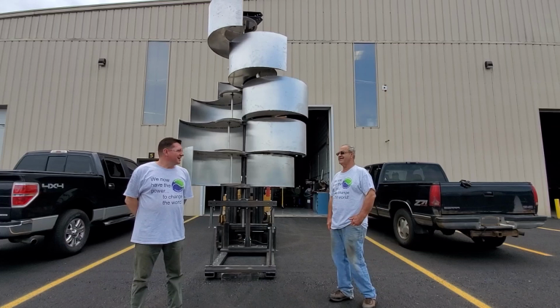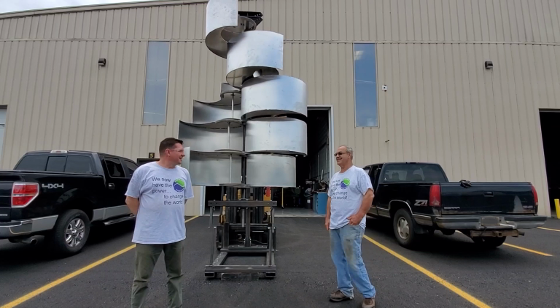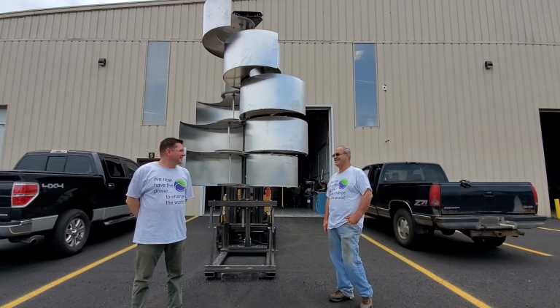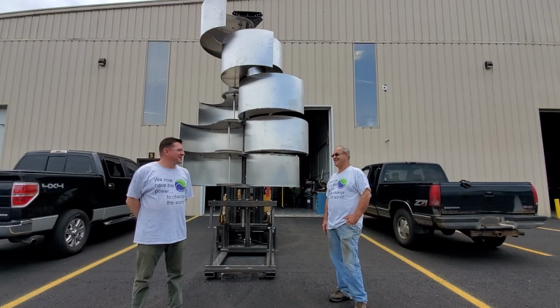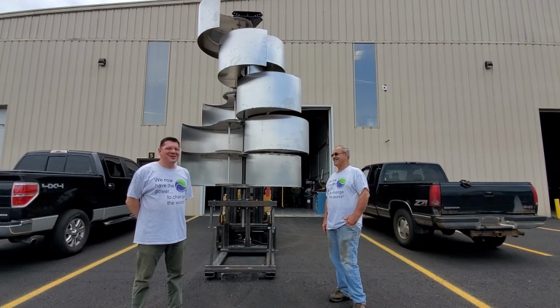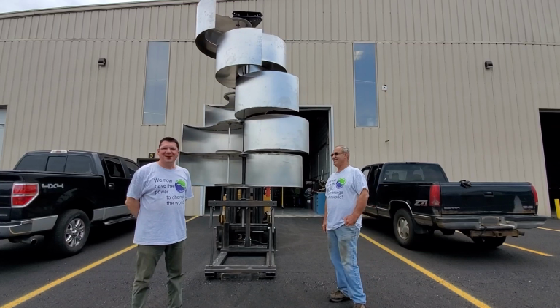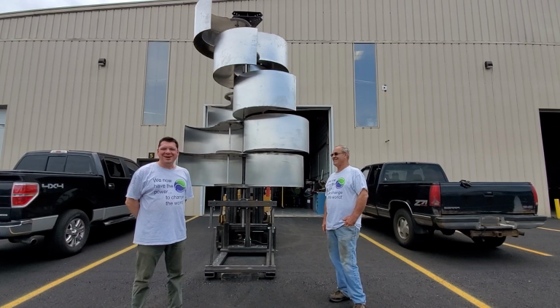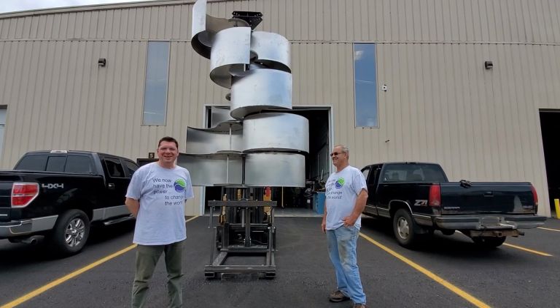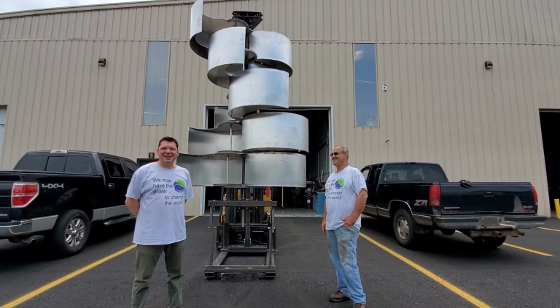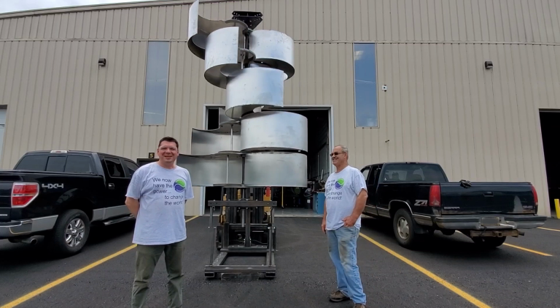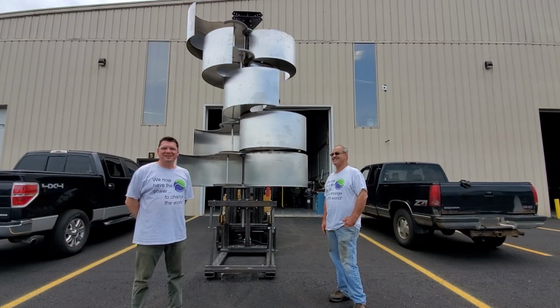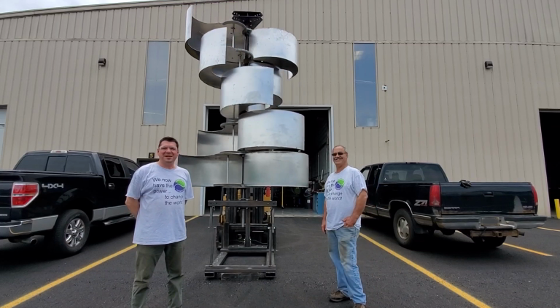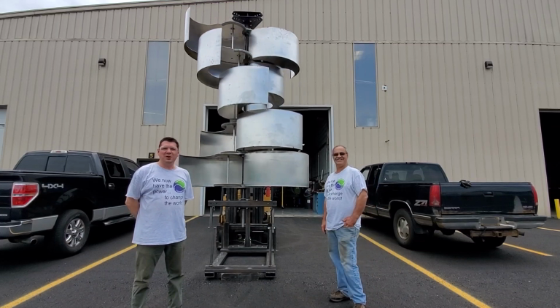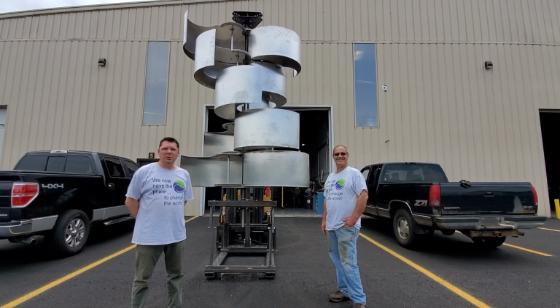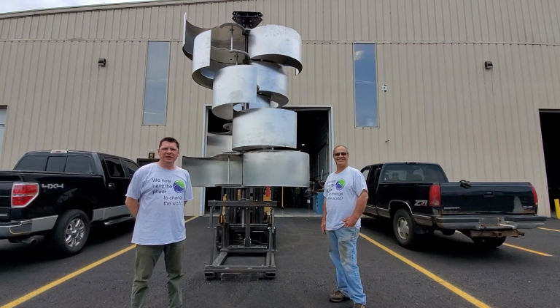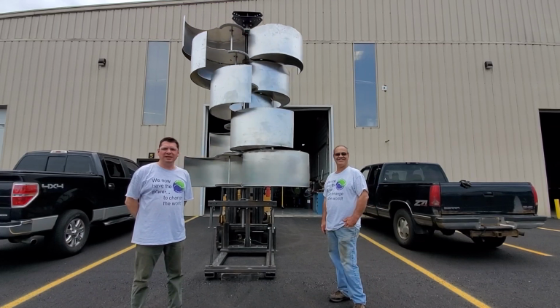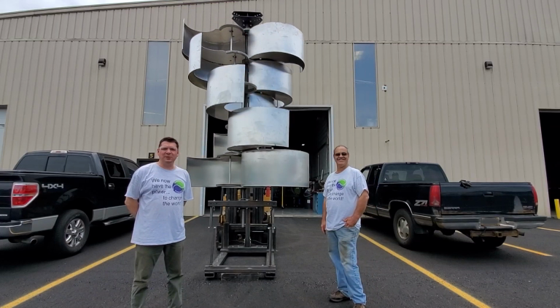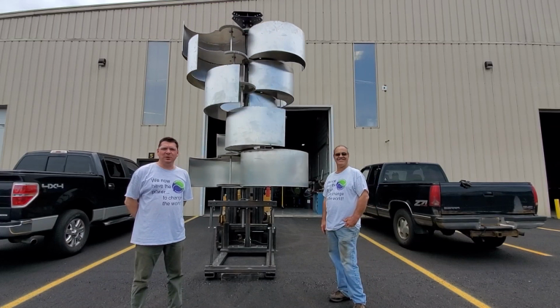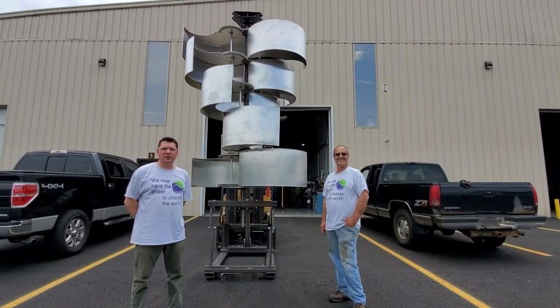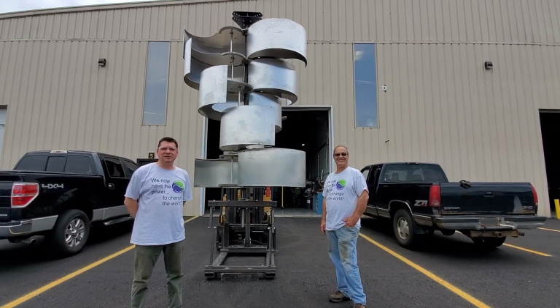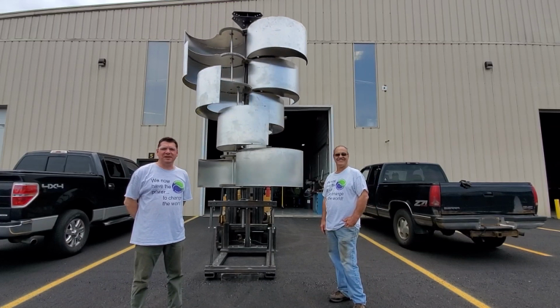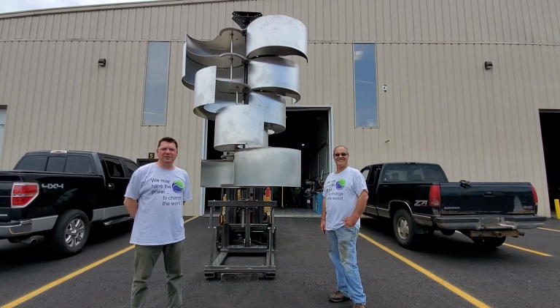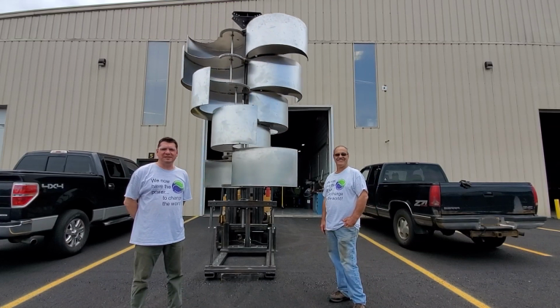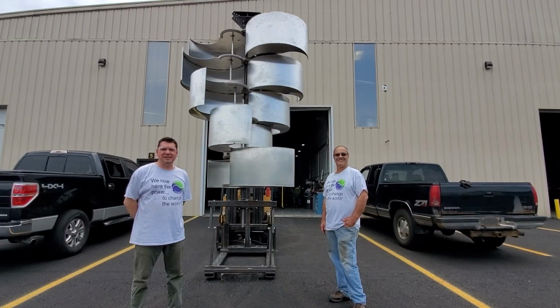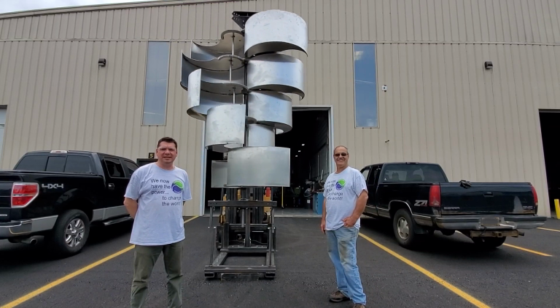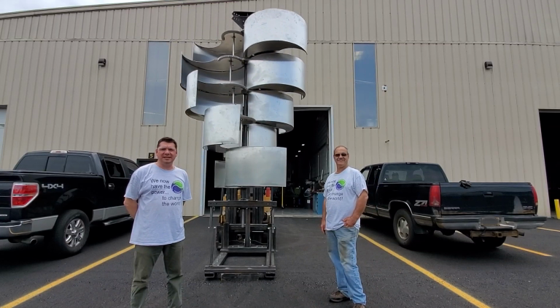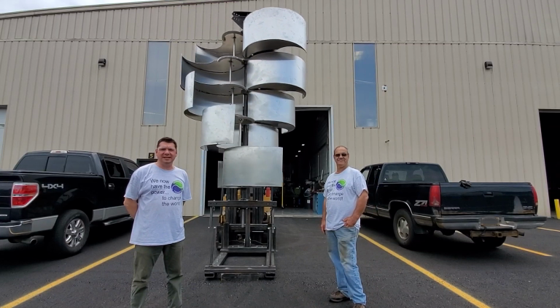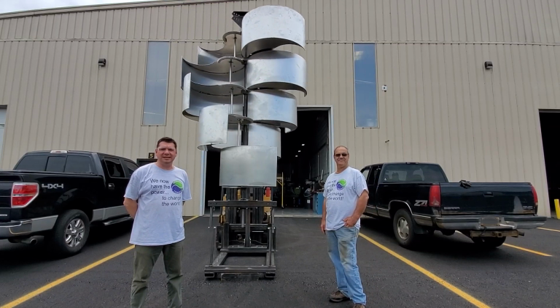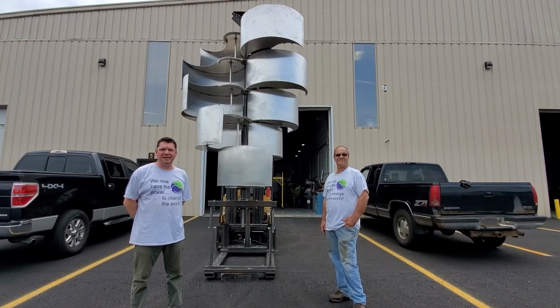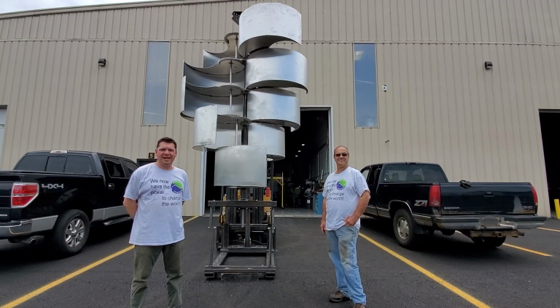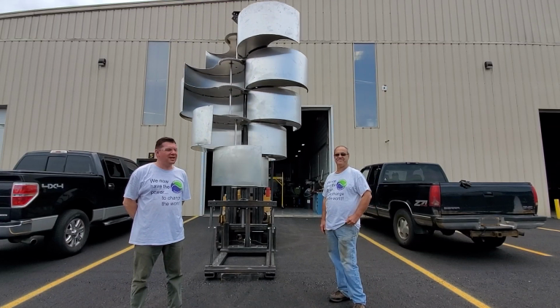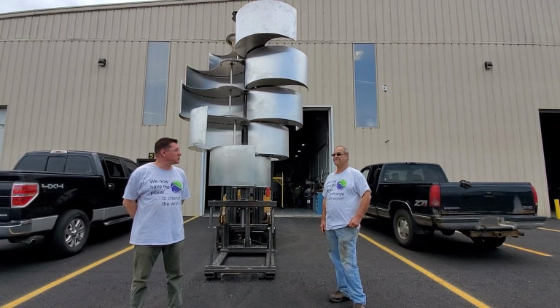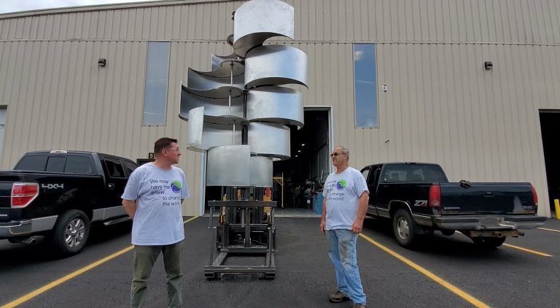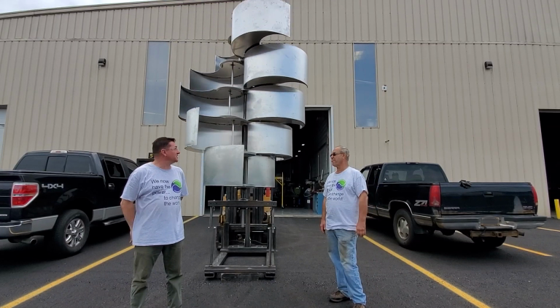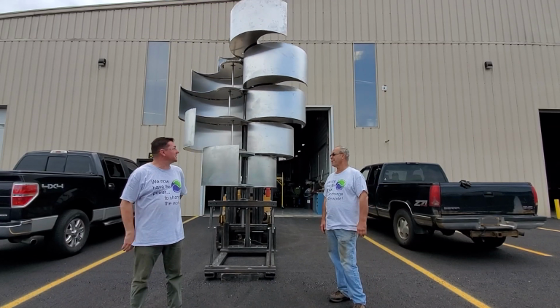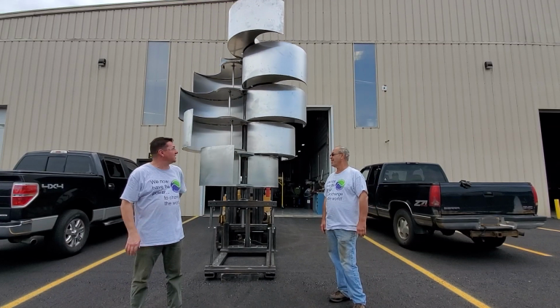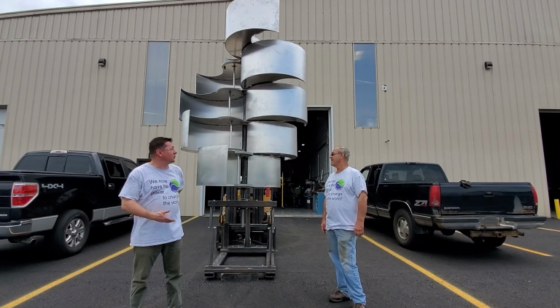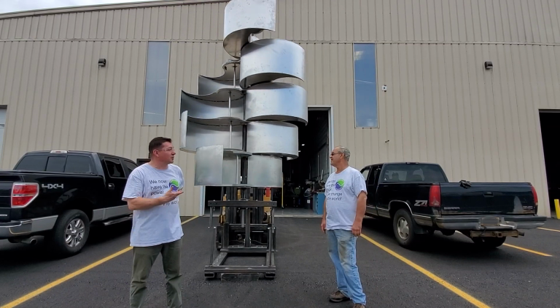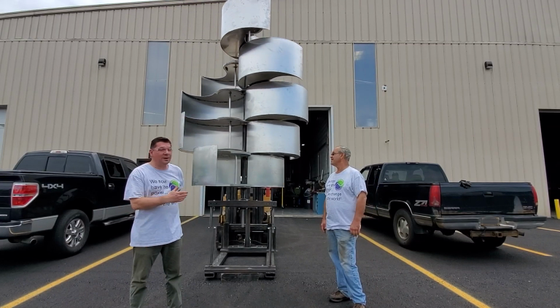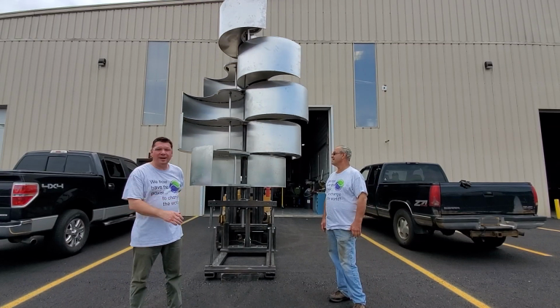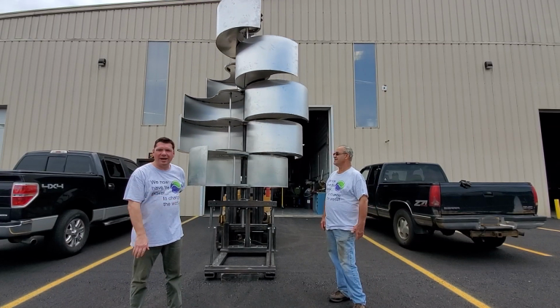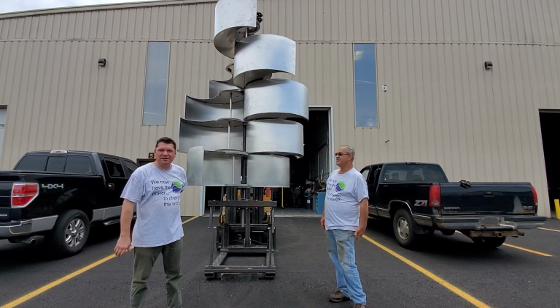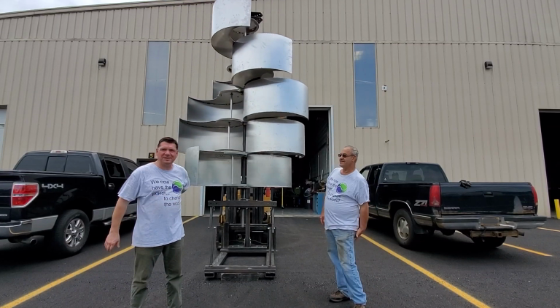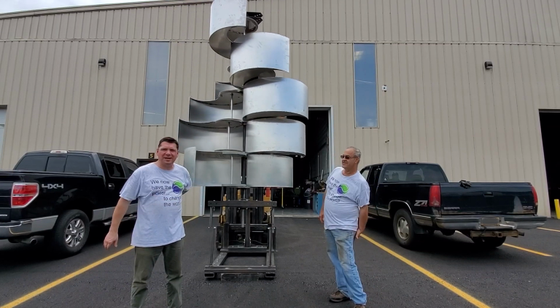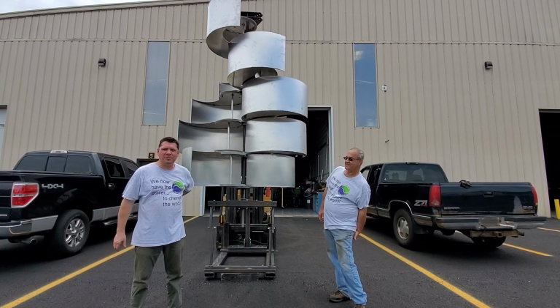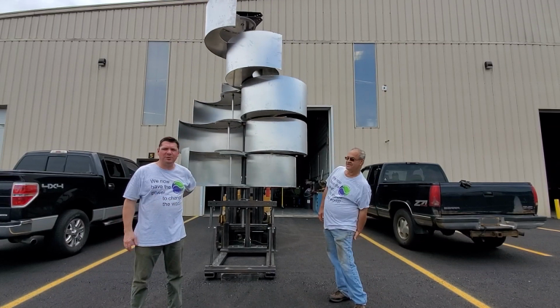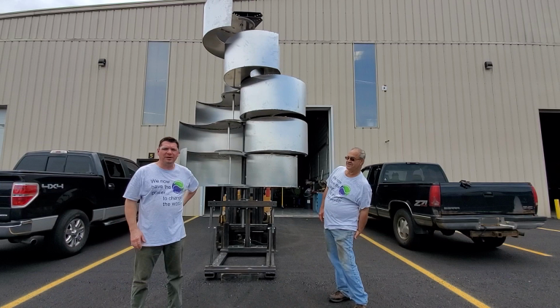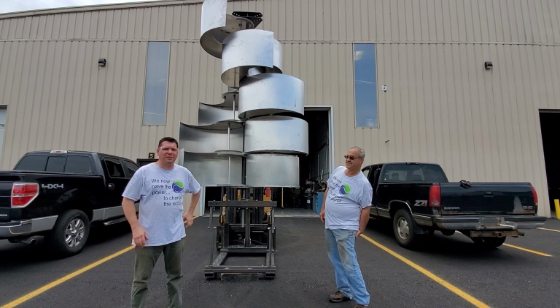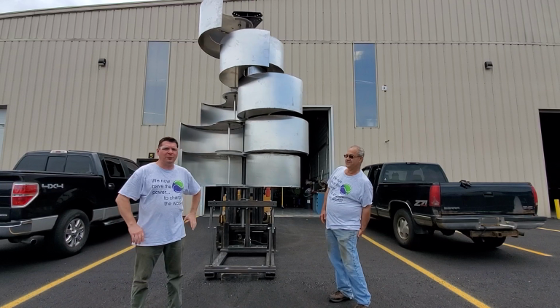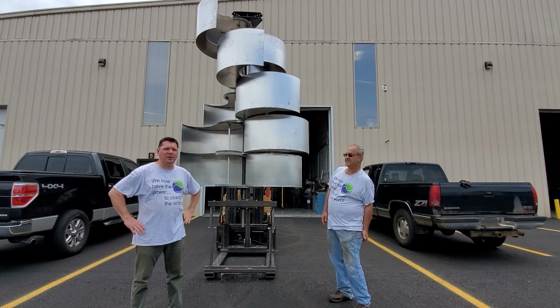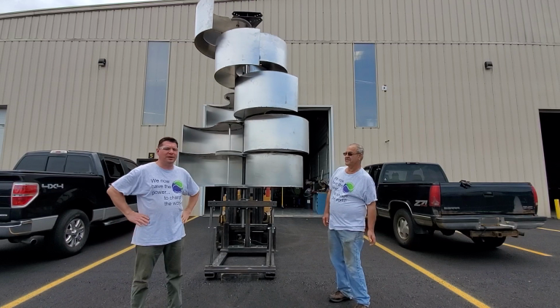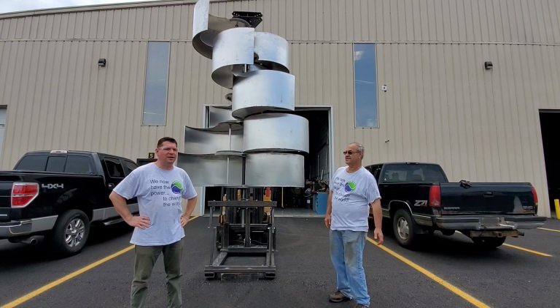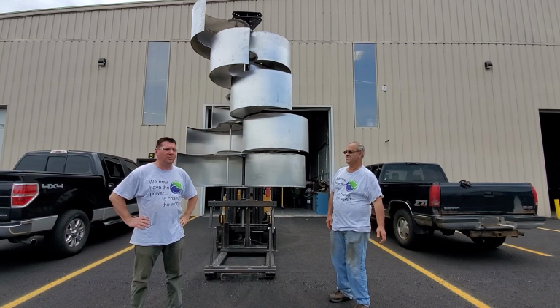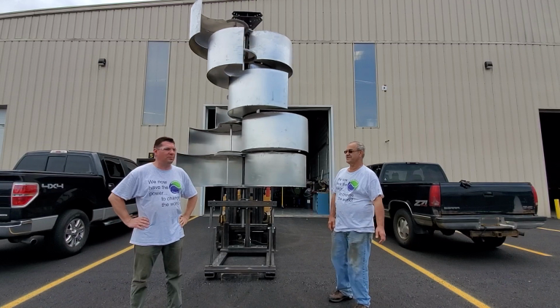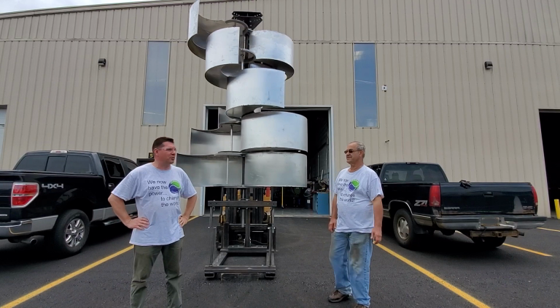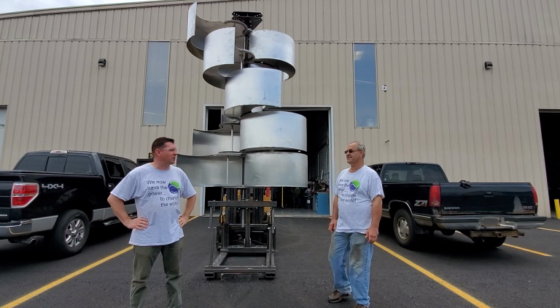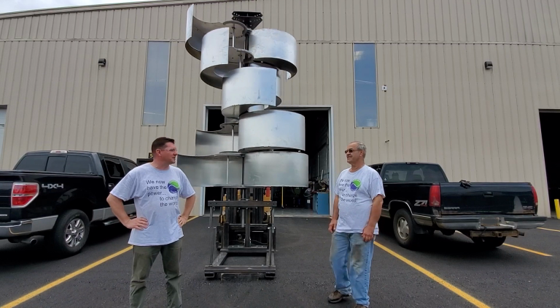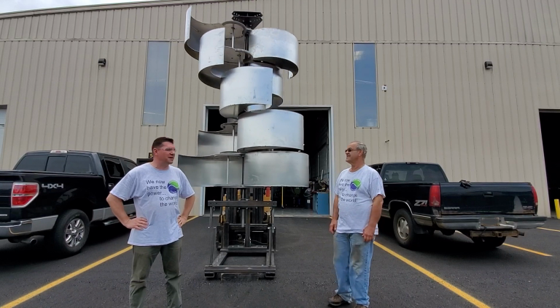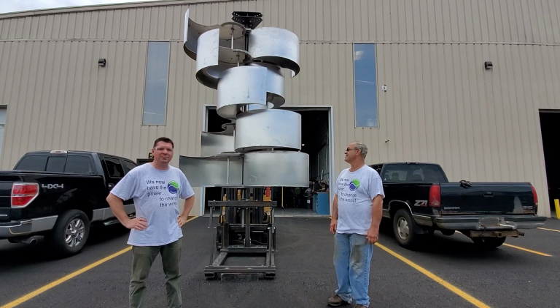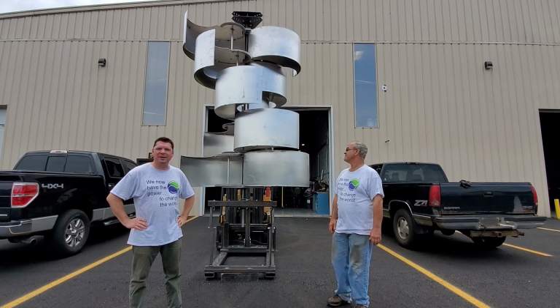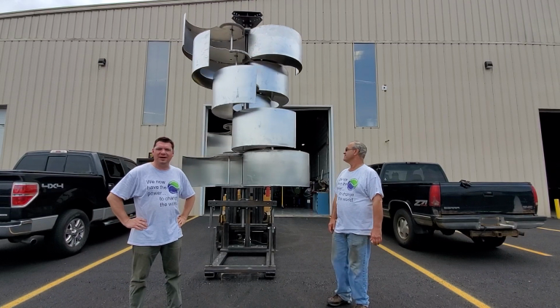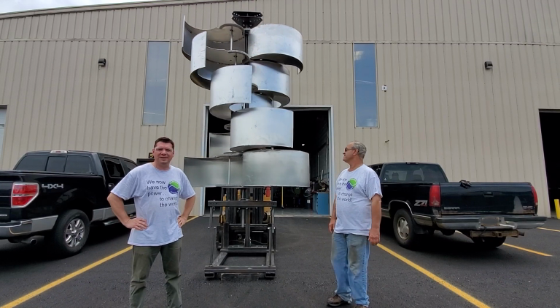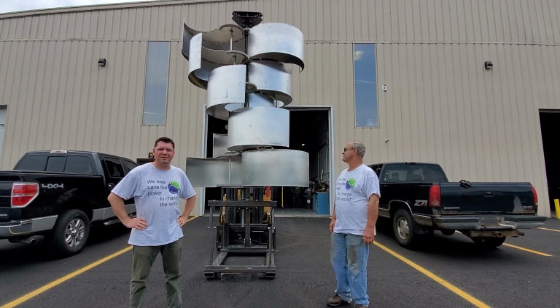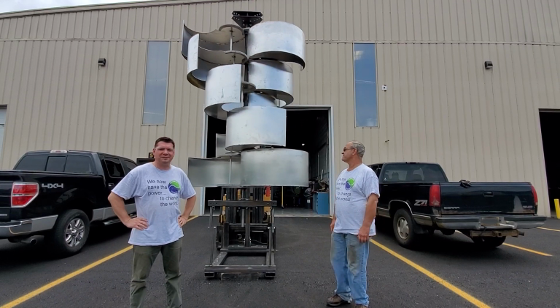Alright guys, Weekly Whirl 17, and as you can see we're outside with the one kilowatt prototype behind us.